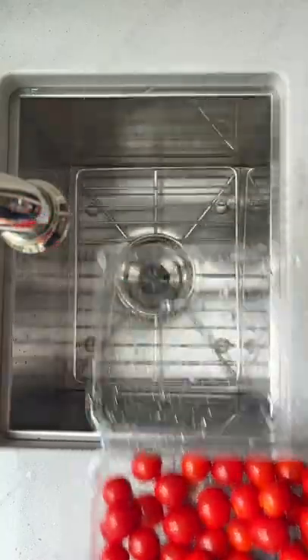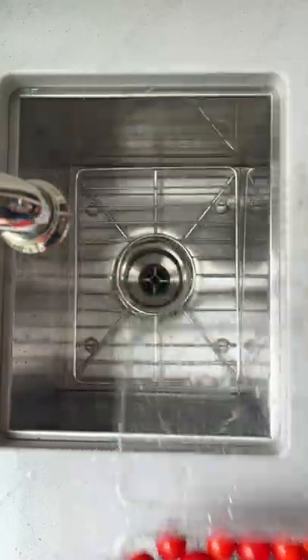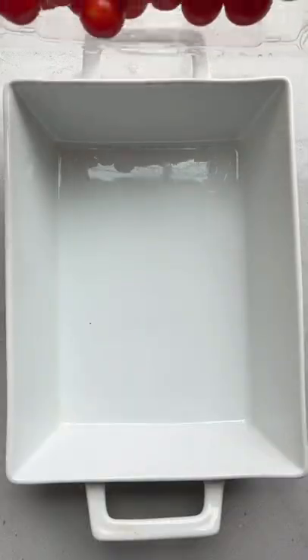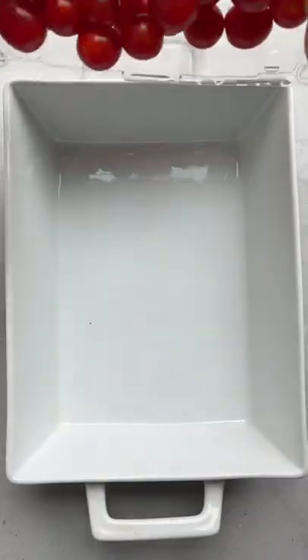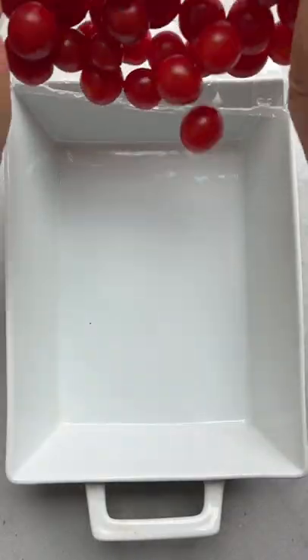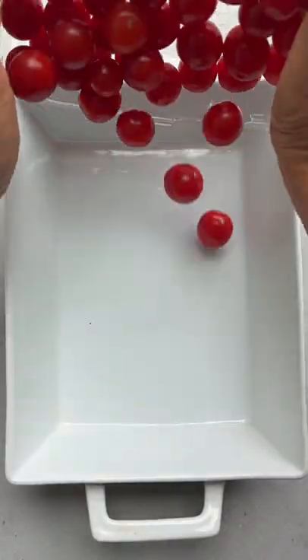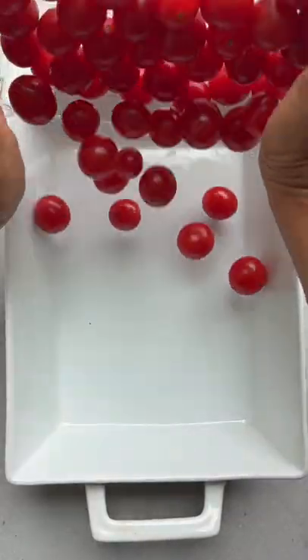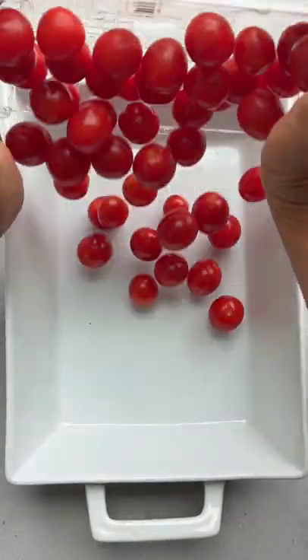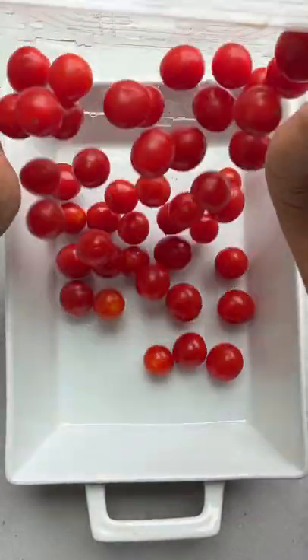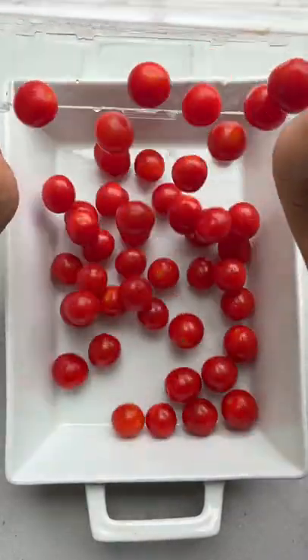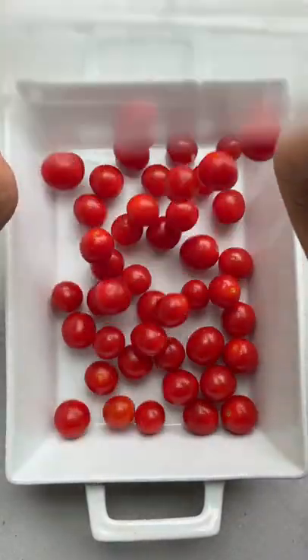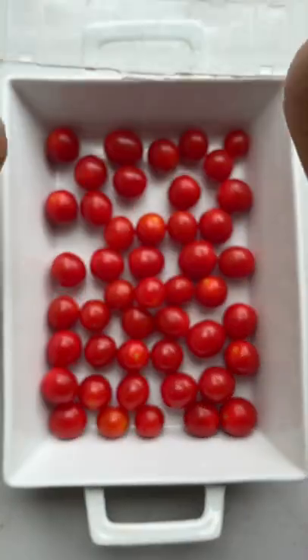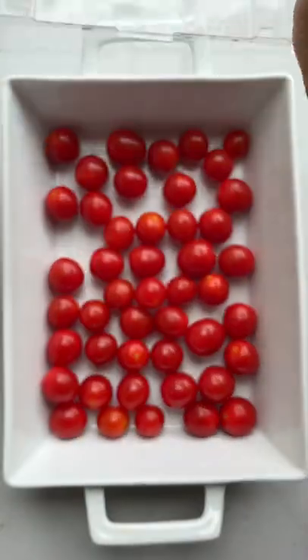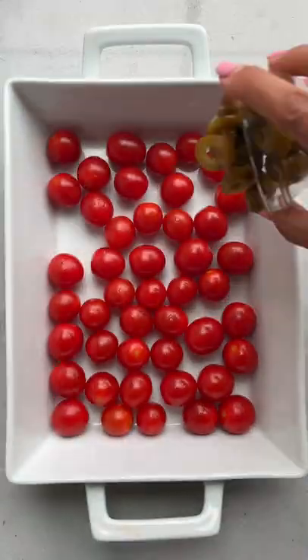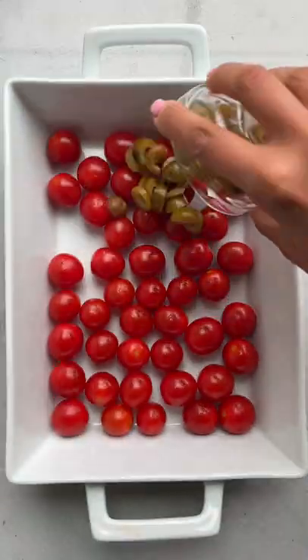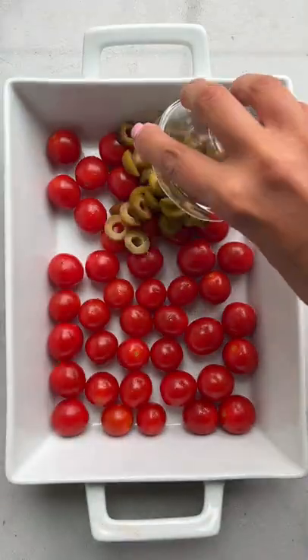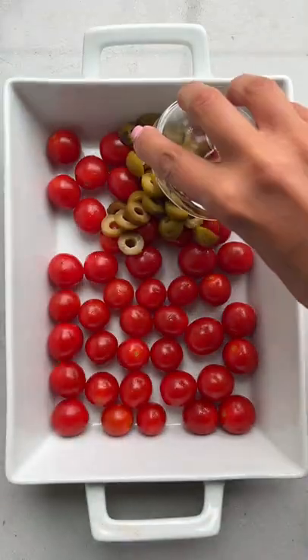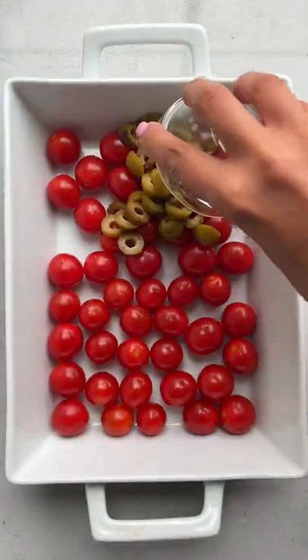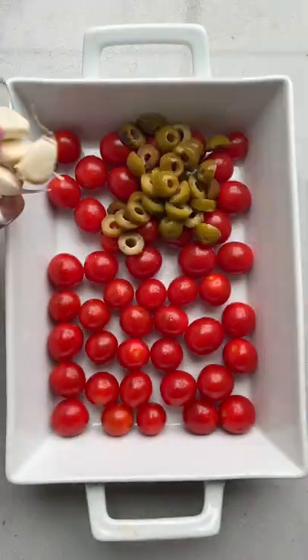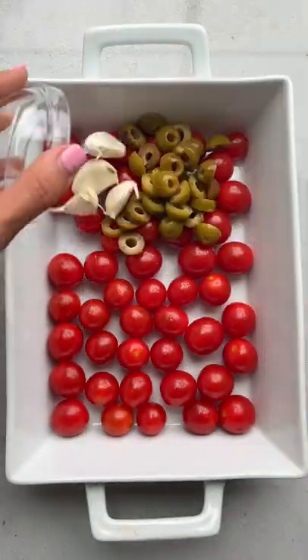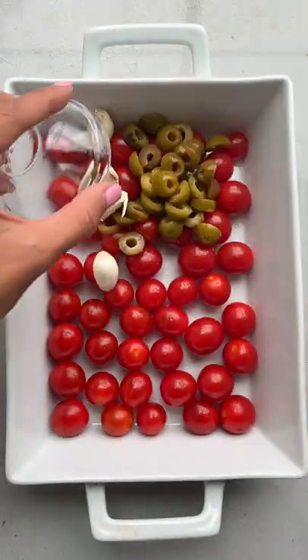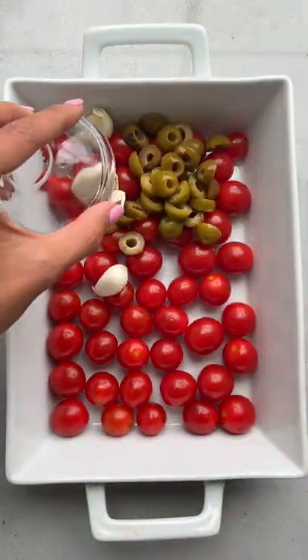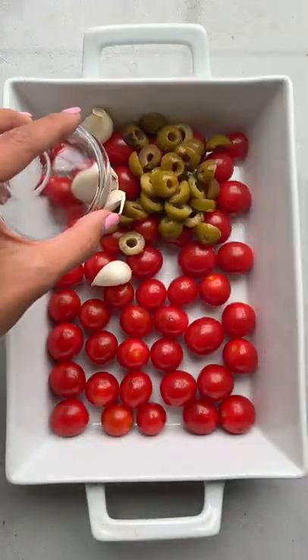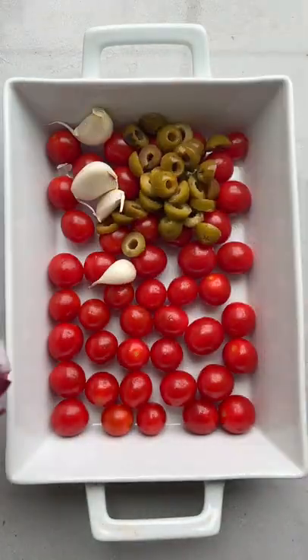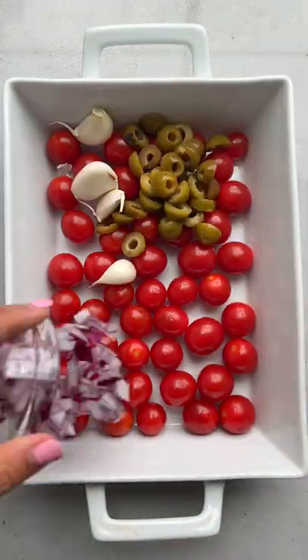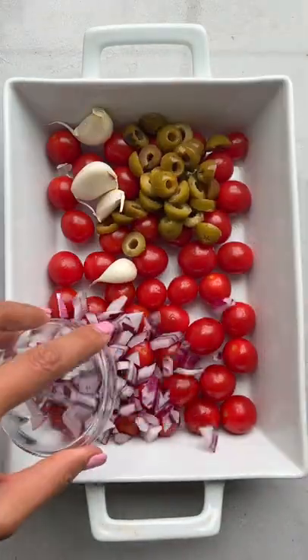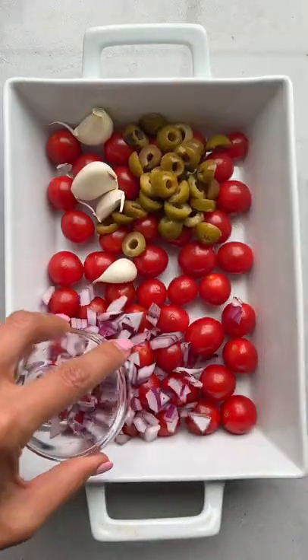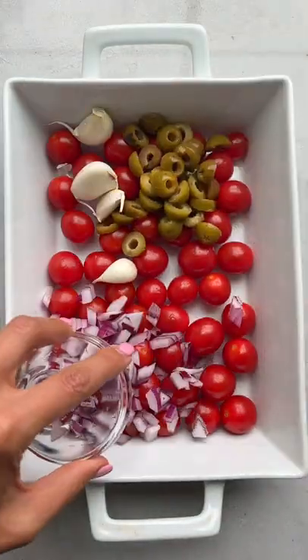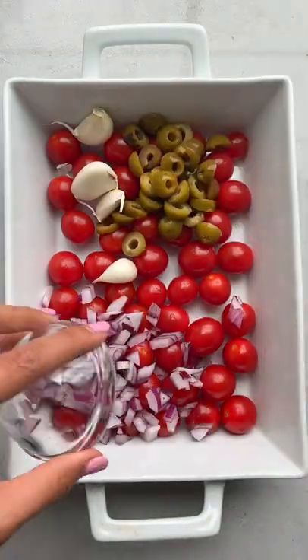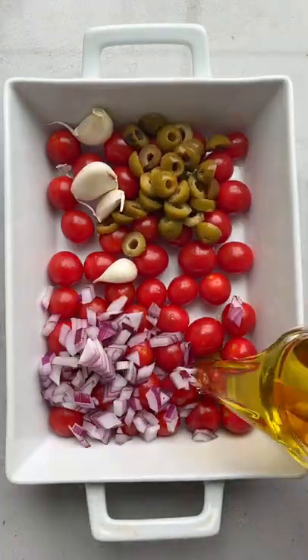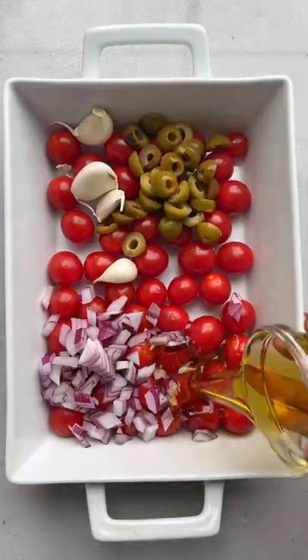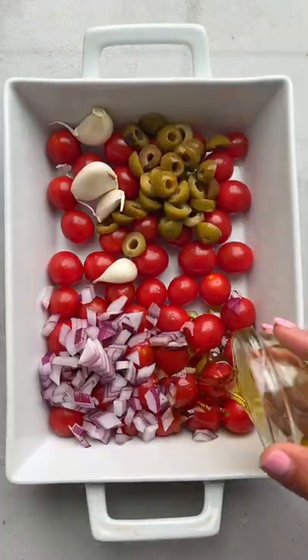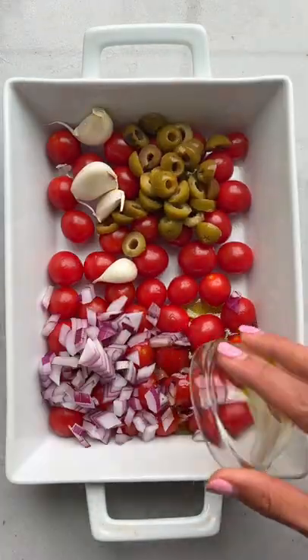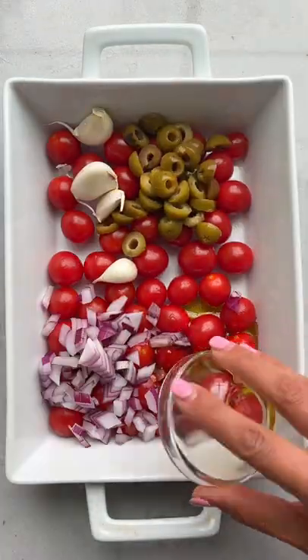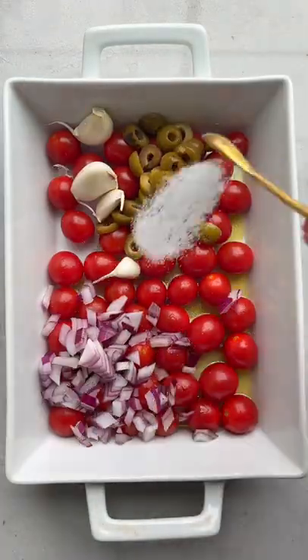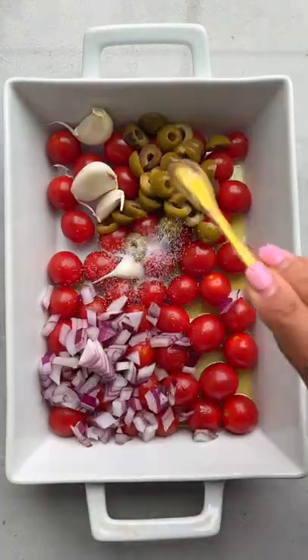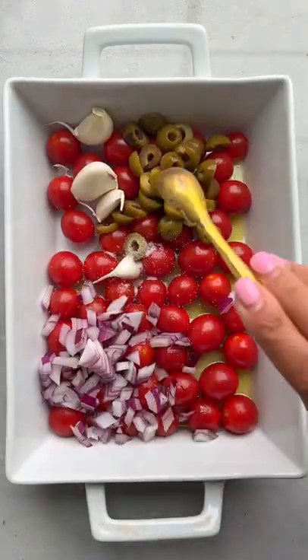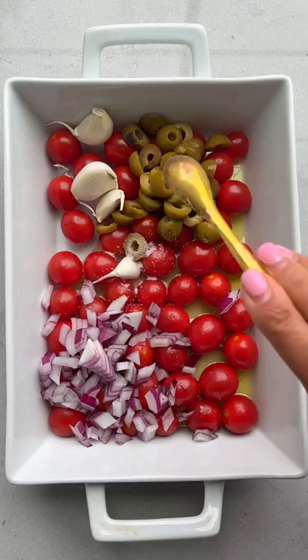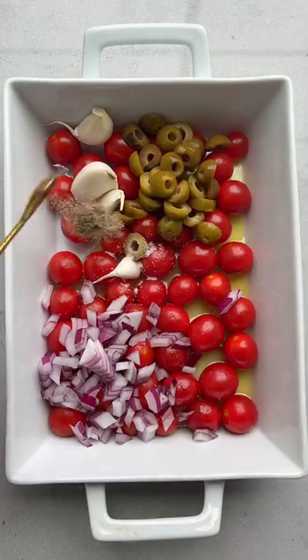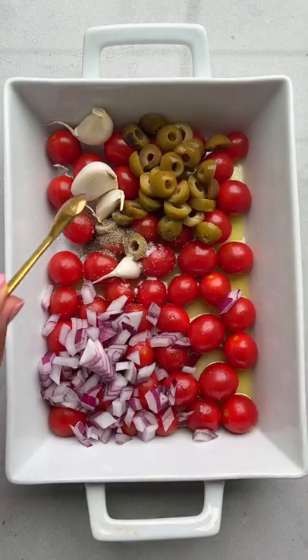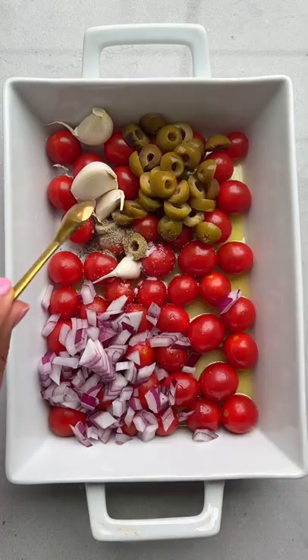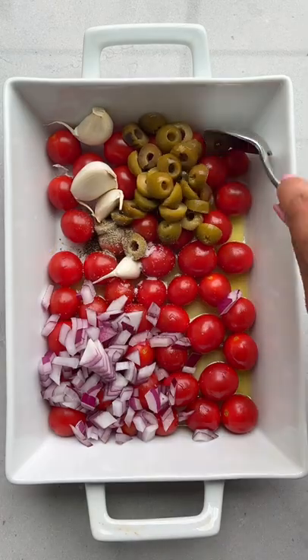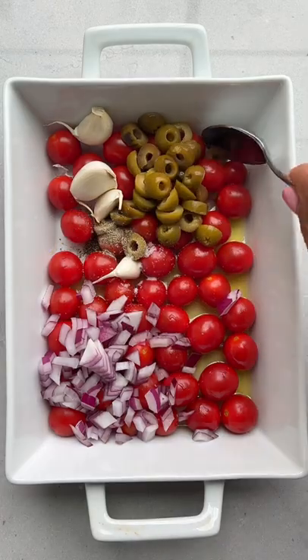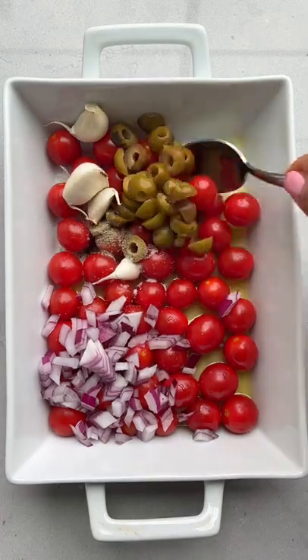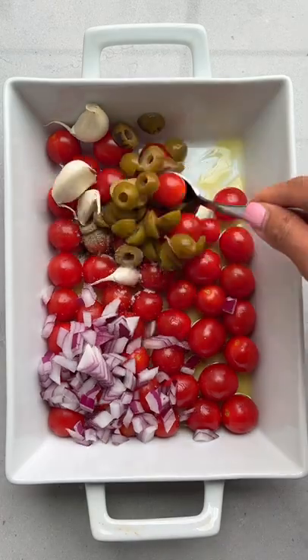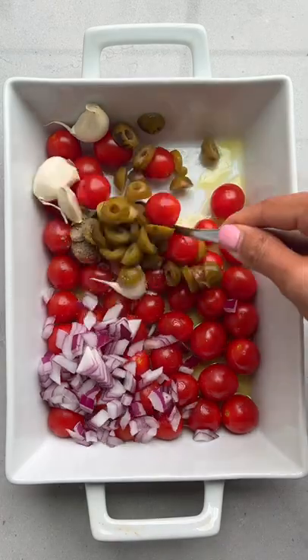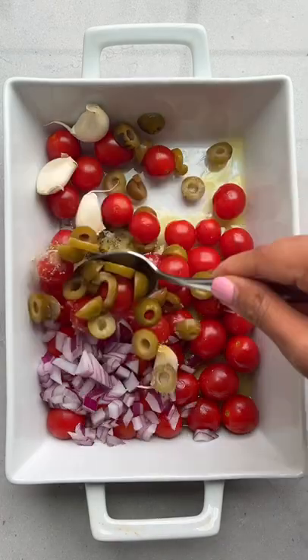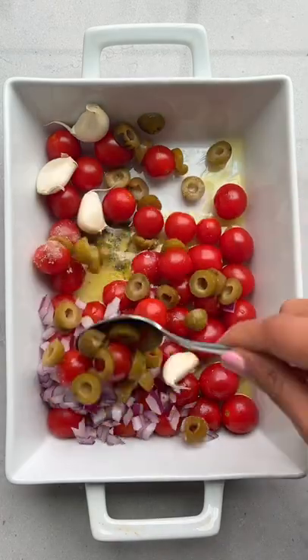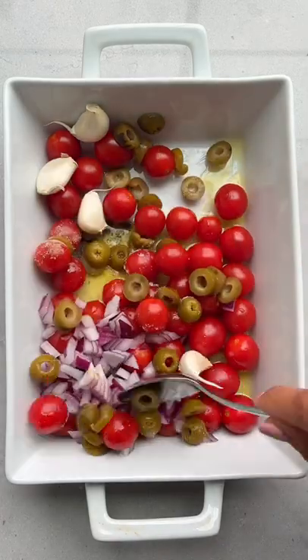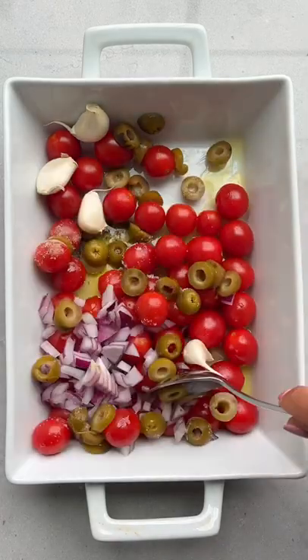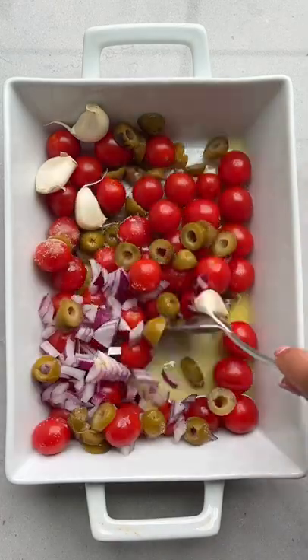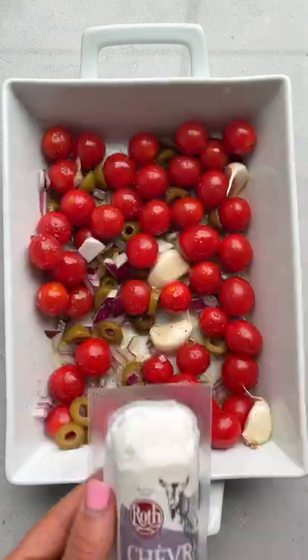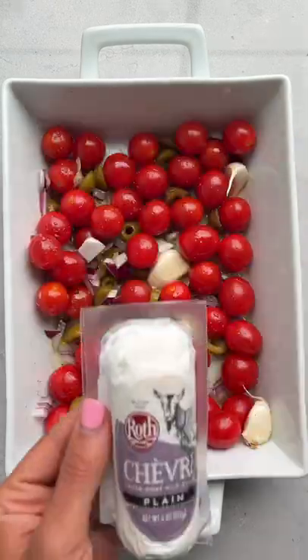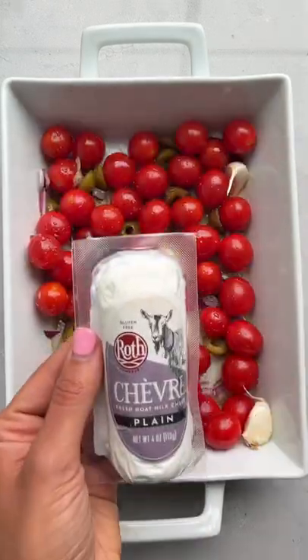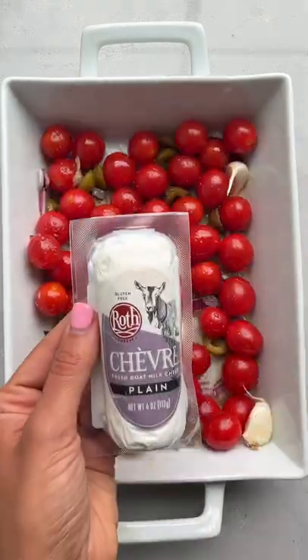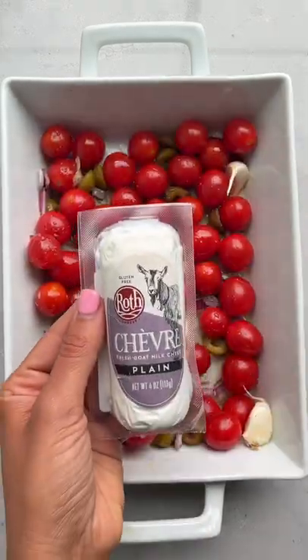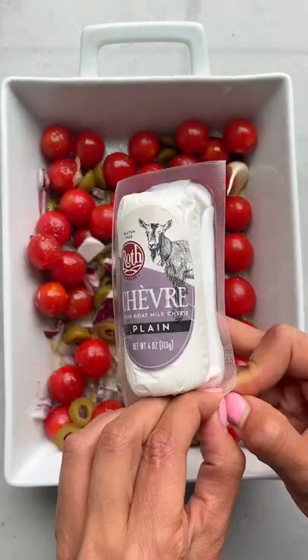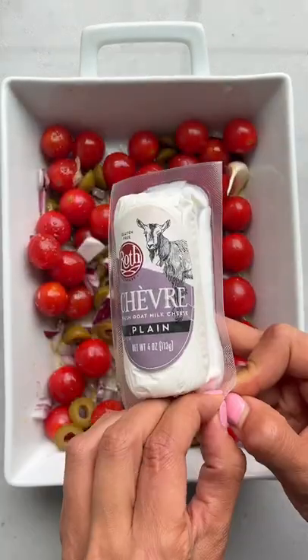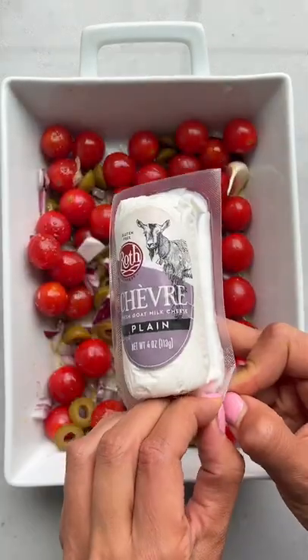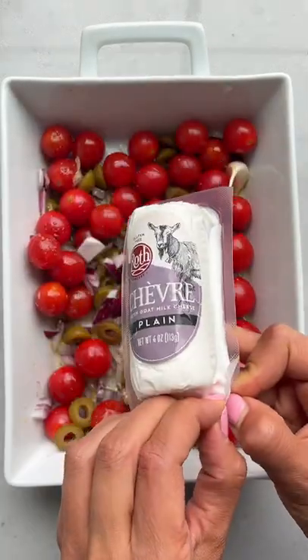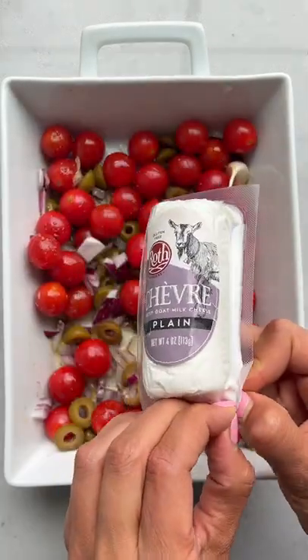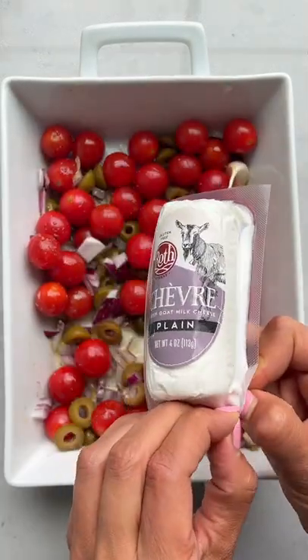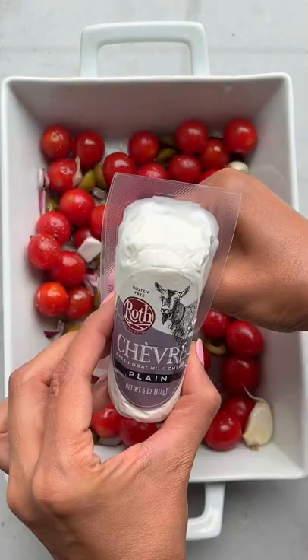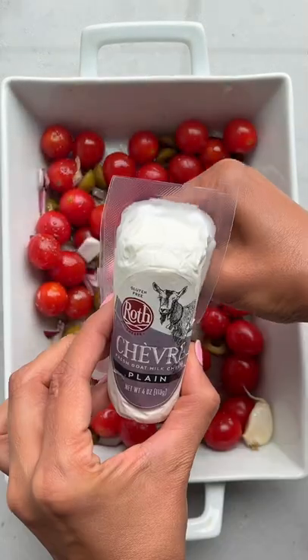You'll need cherry tomatoes, olives, garlic, red onions, and extra virgin olive oil. Season it and toss it really well.